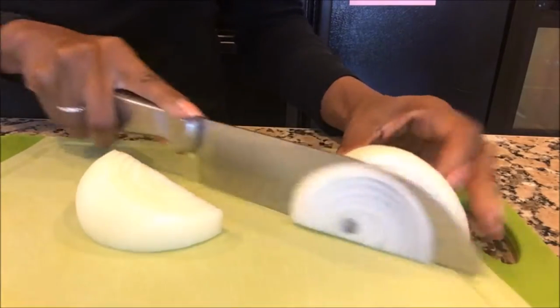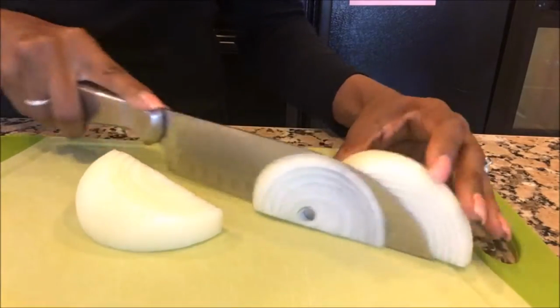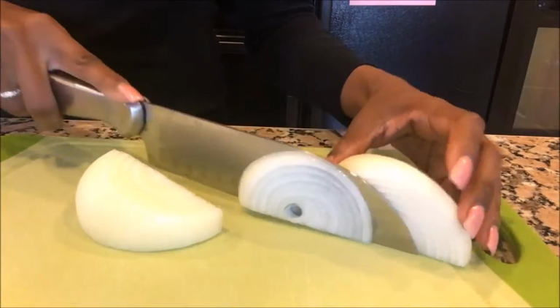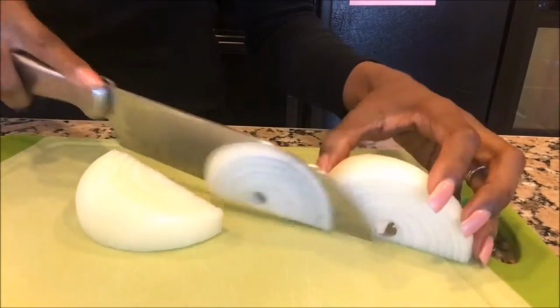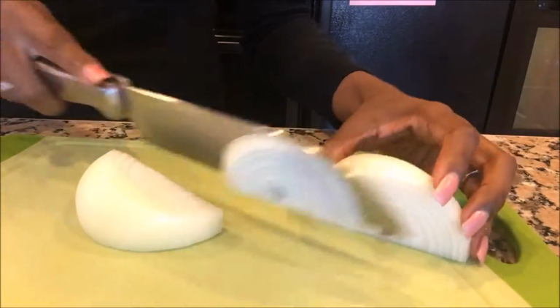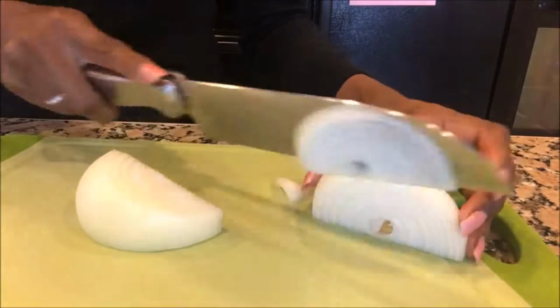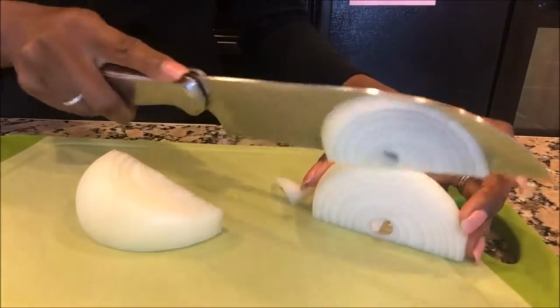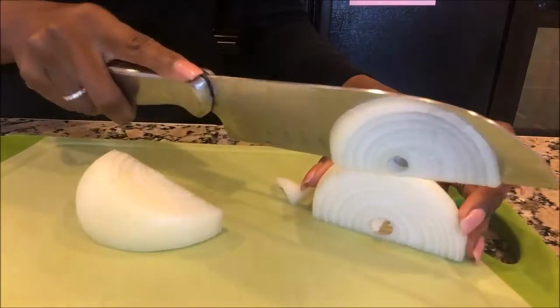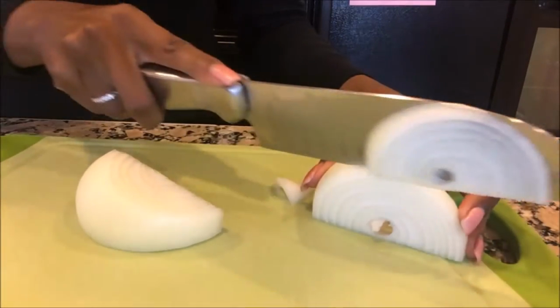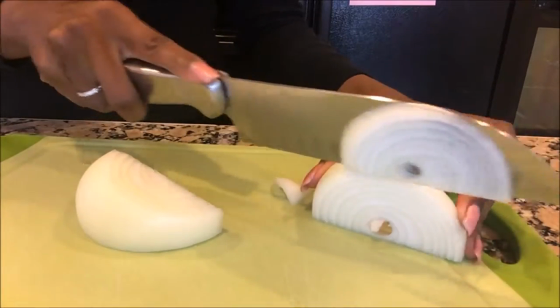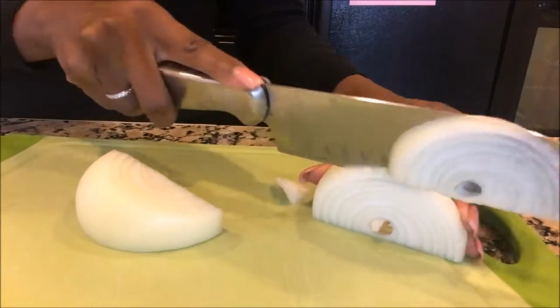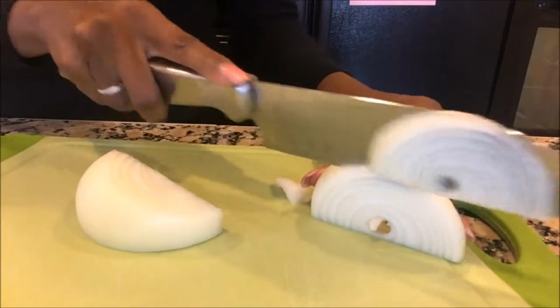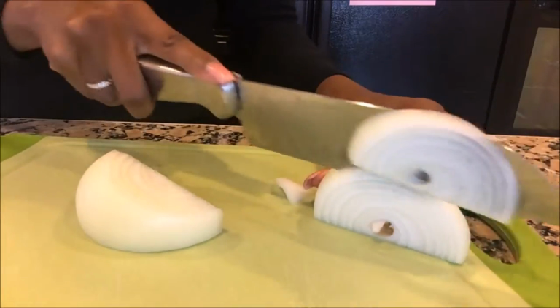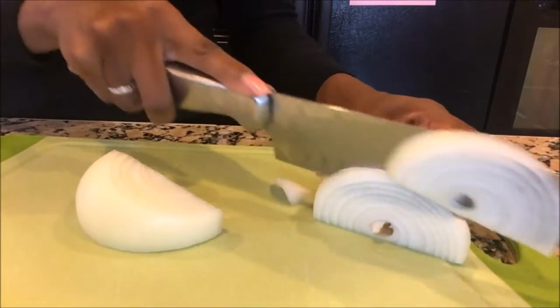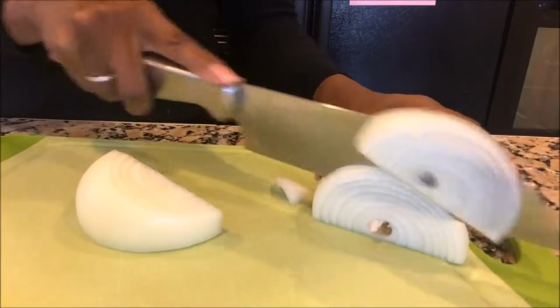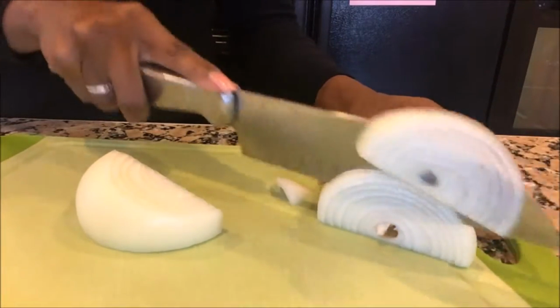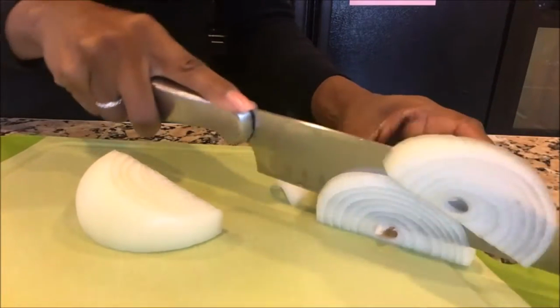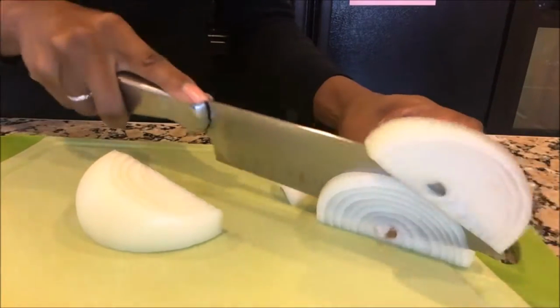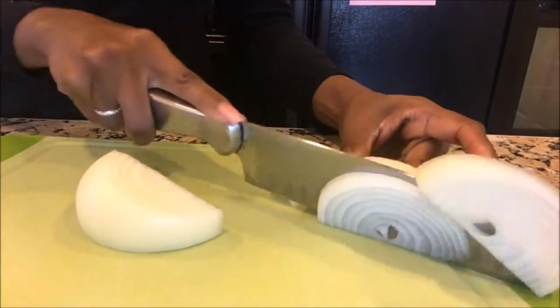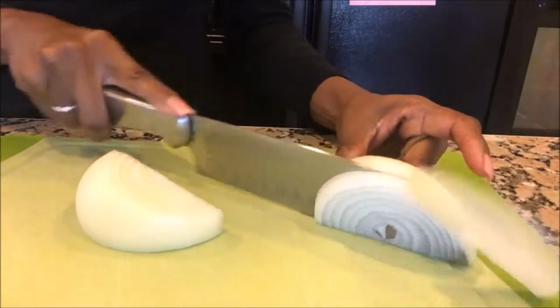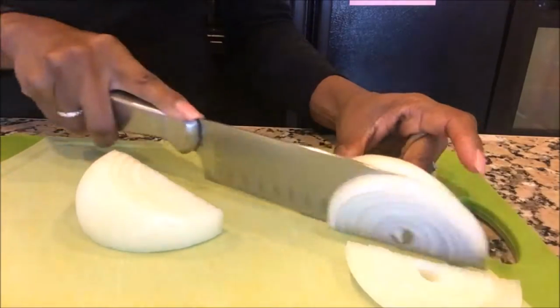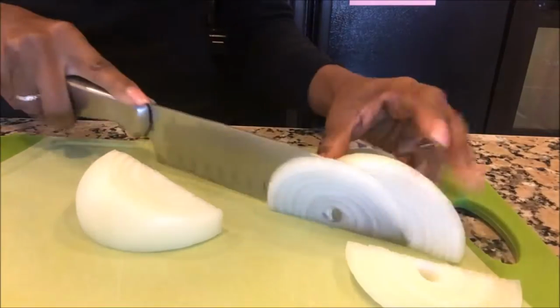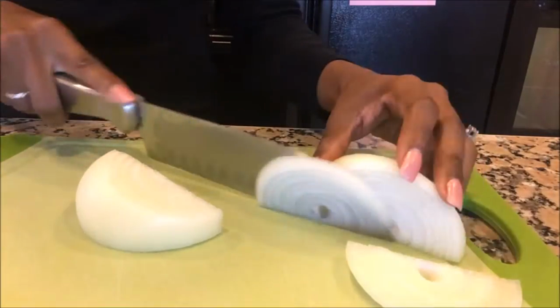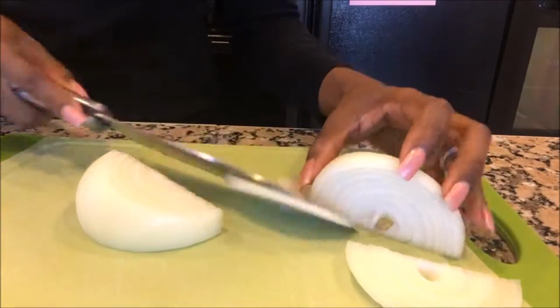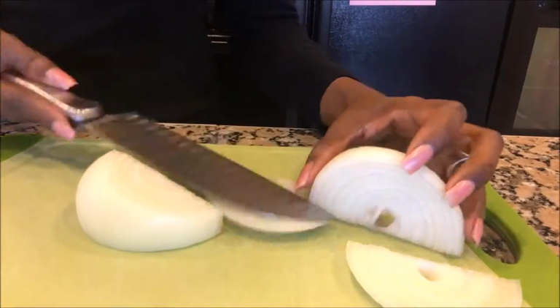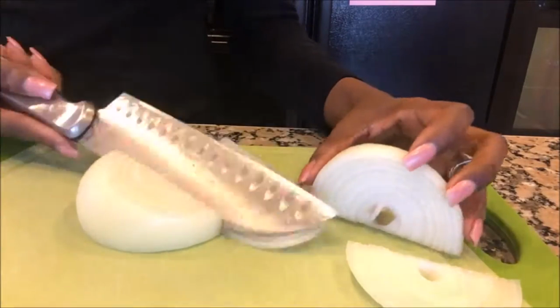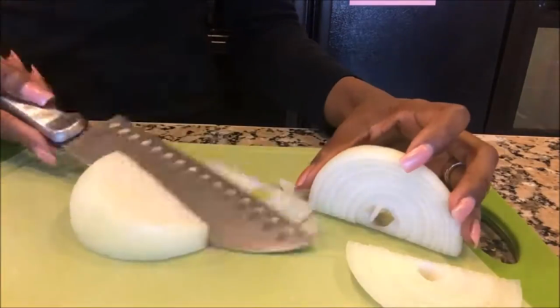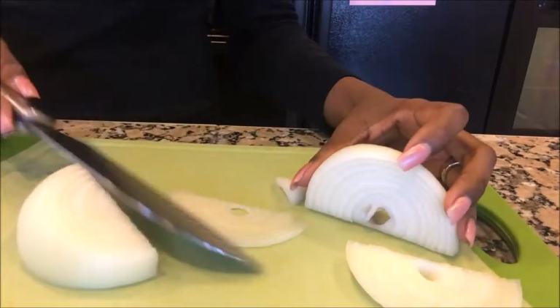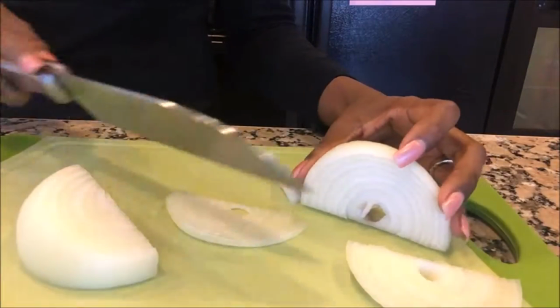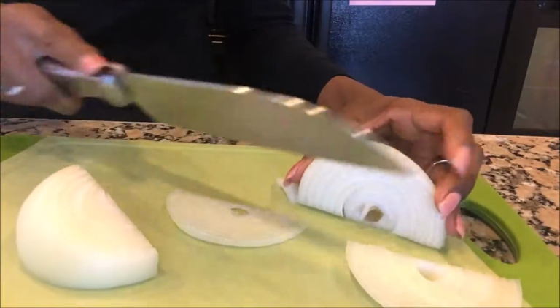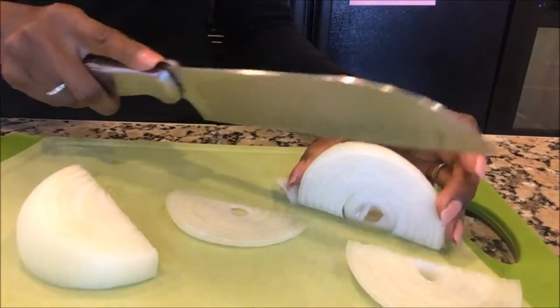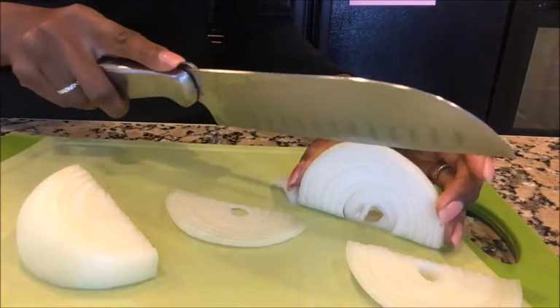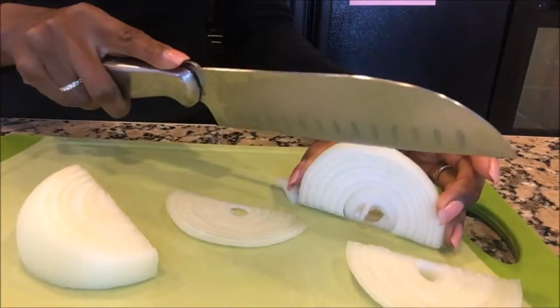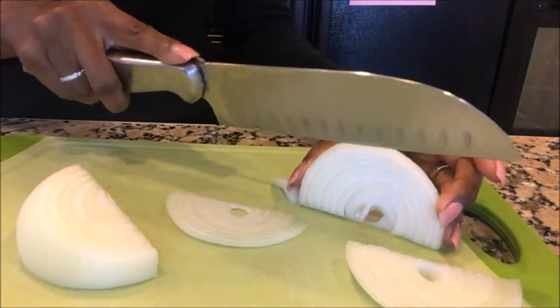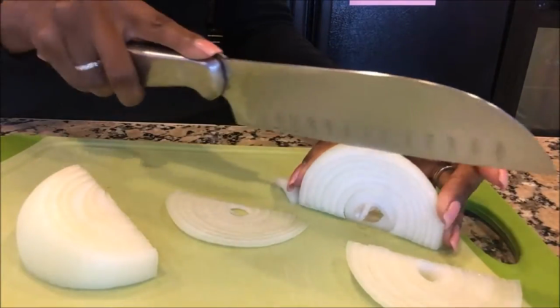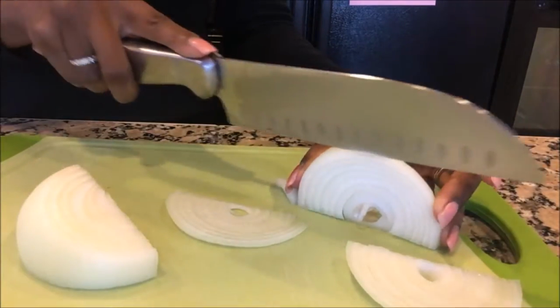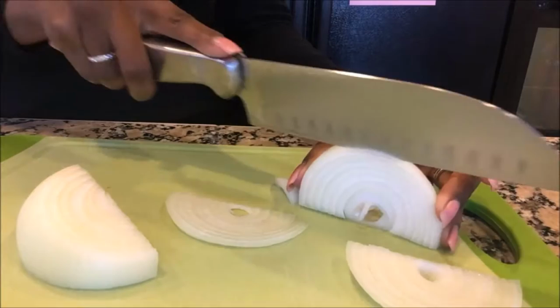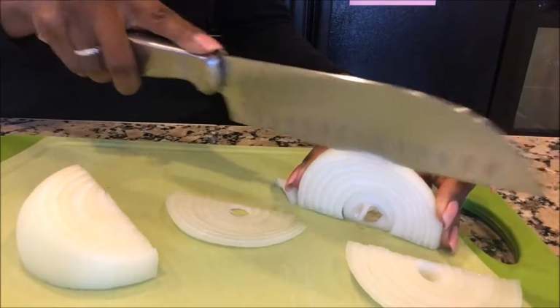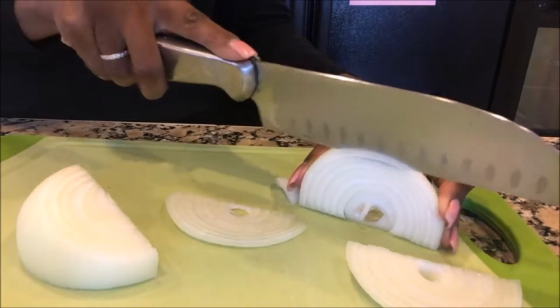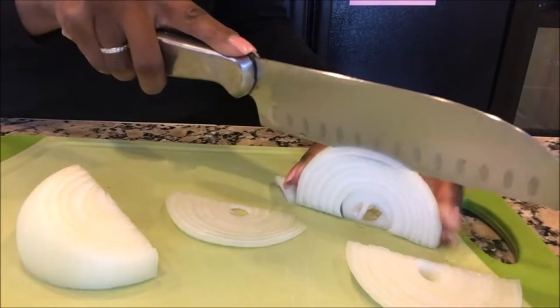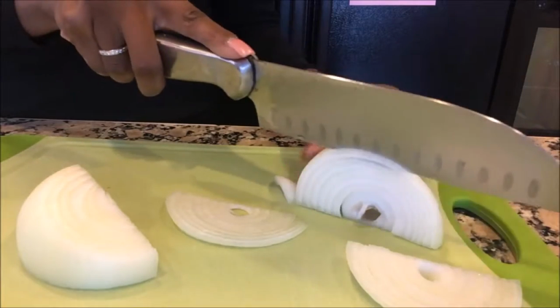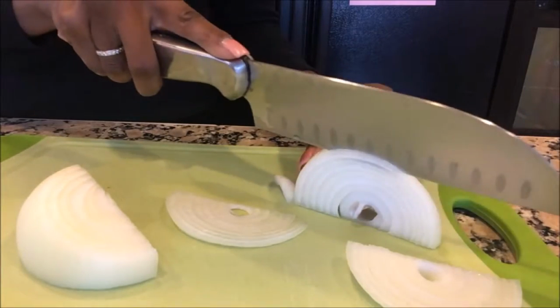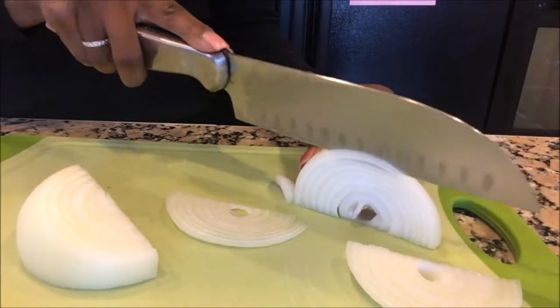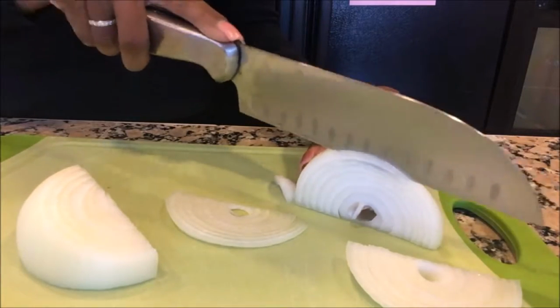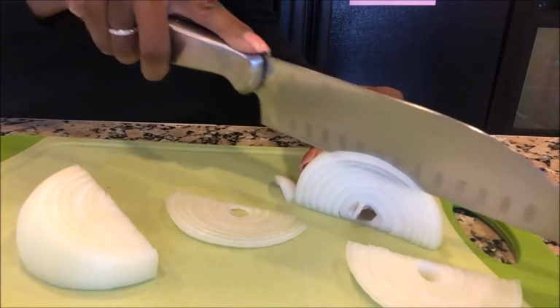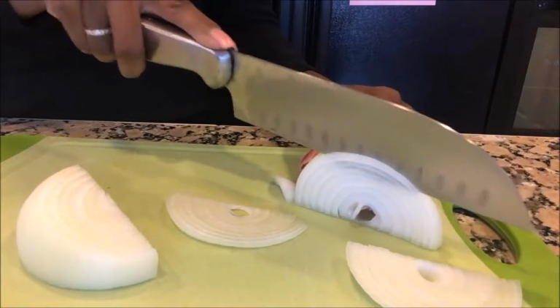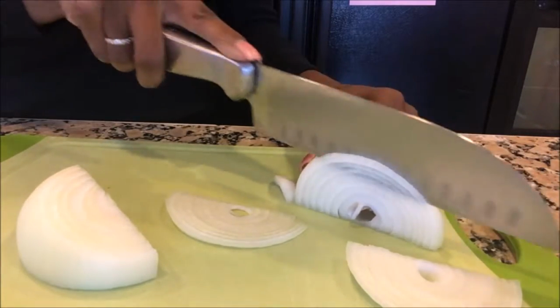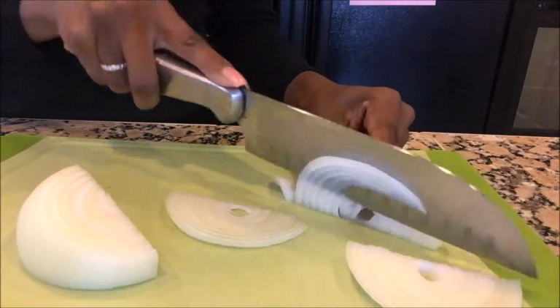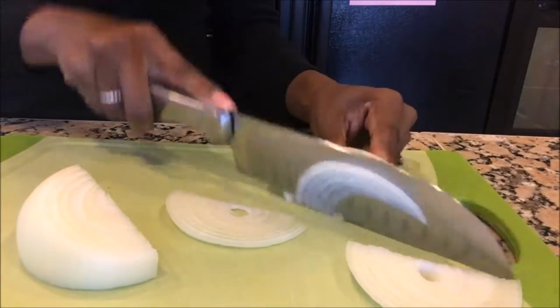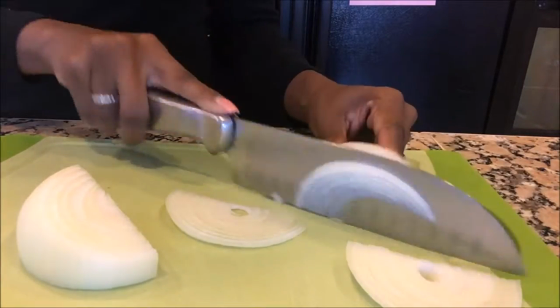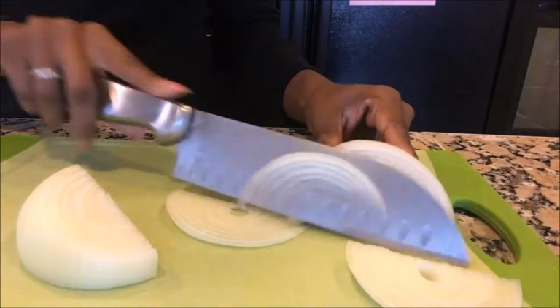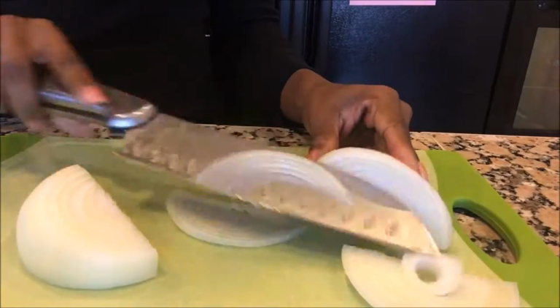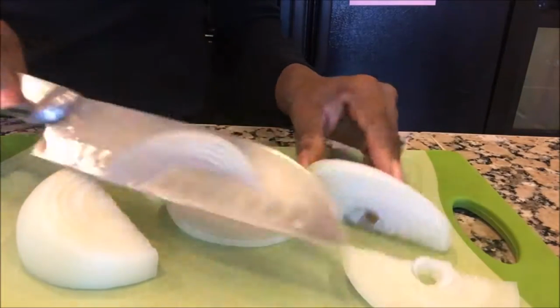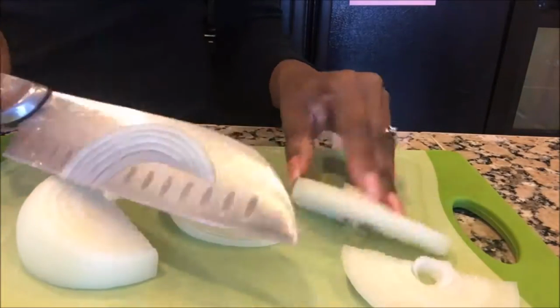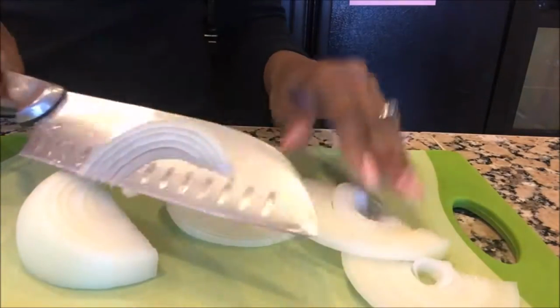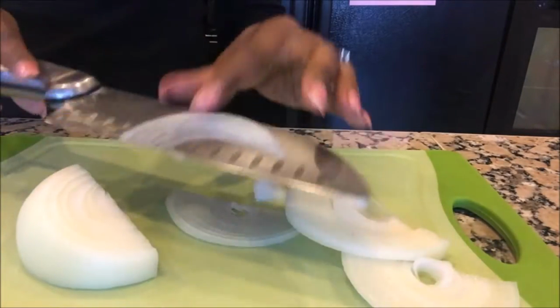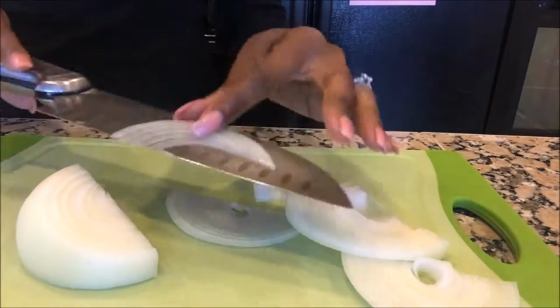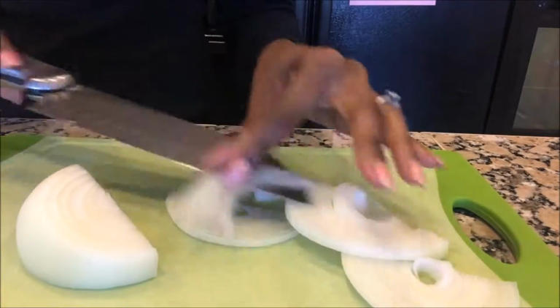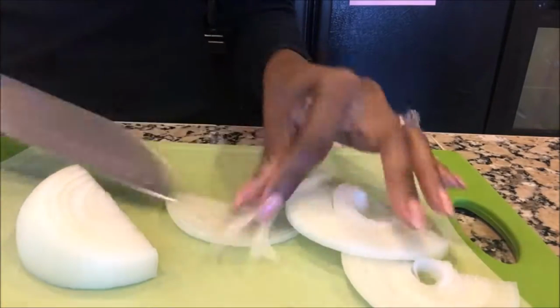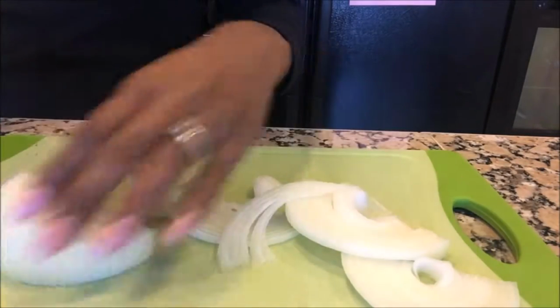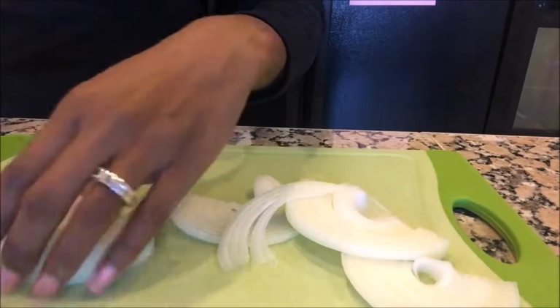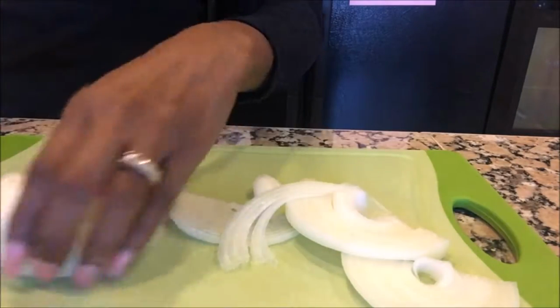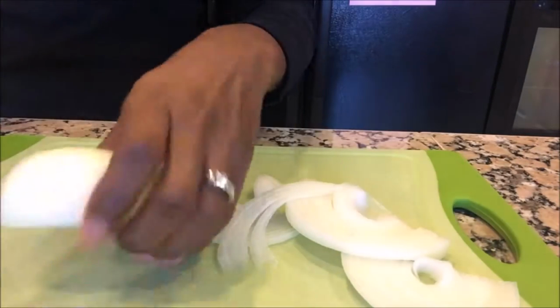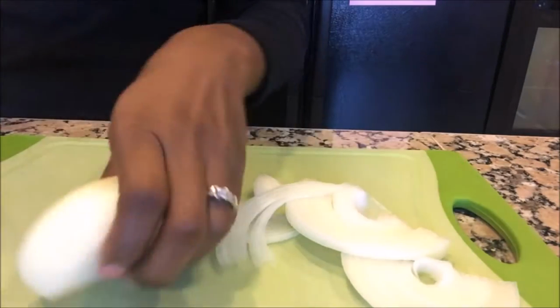While the potatoes are boiling, it's time to start slicing the onions. These will be going into the pan with the tilapia to be sauteed.